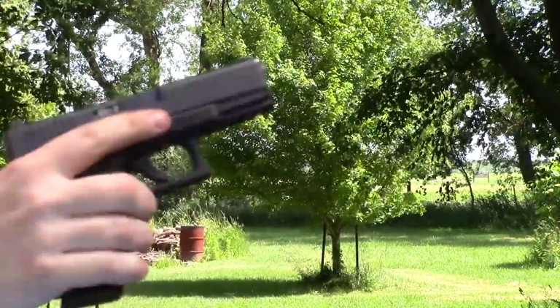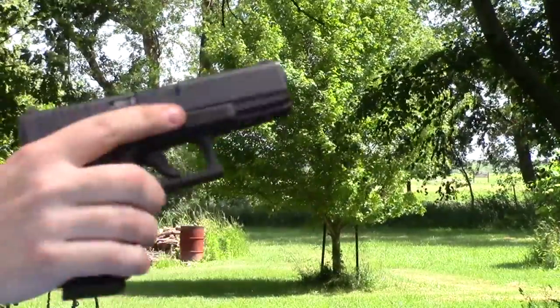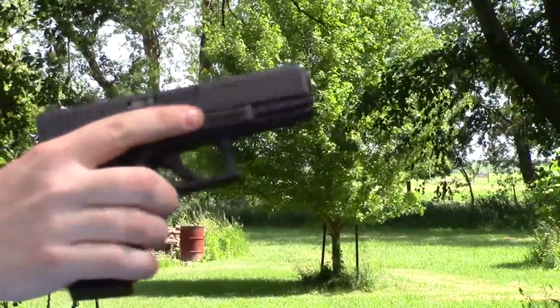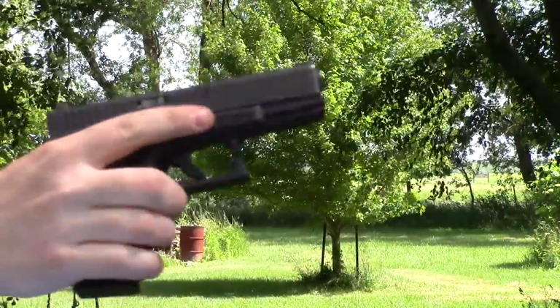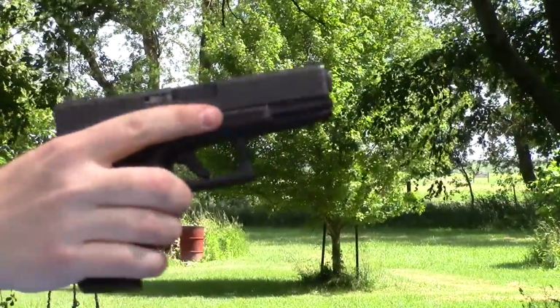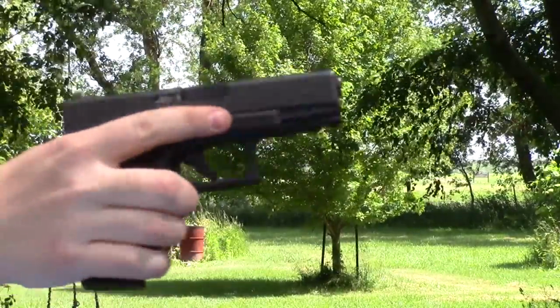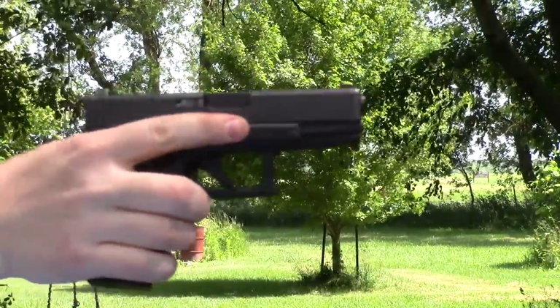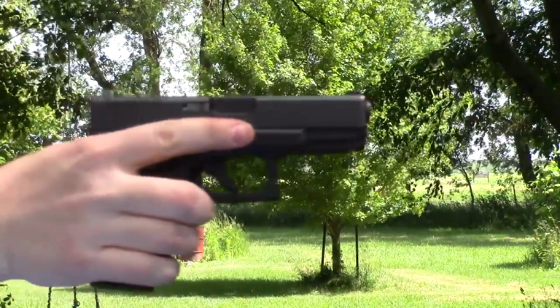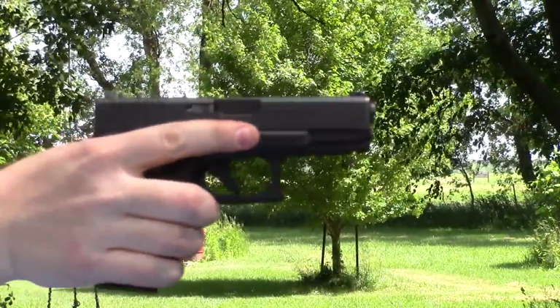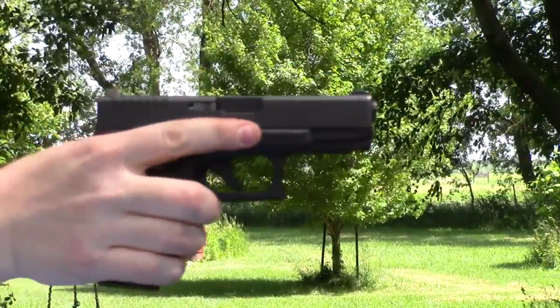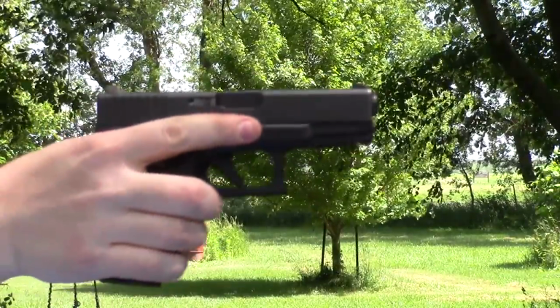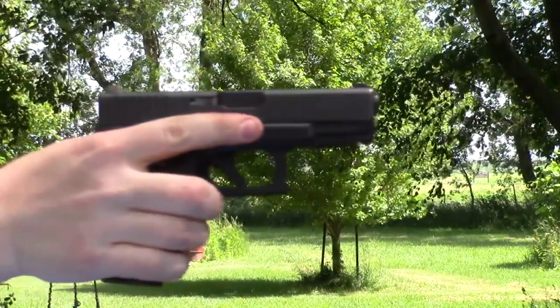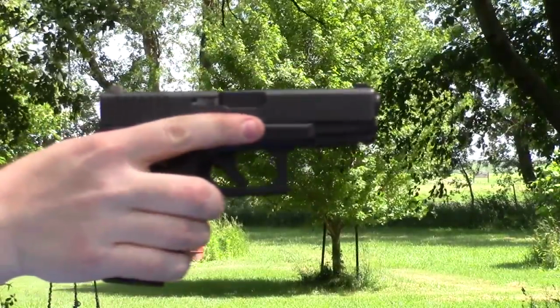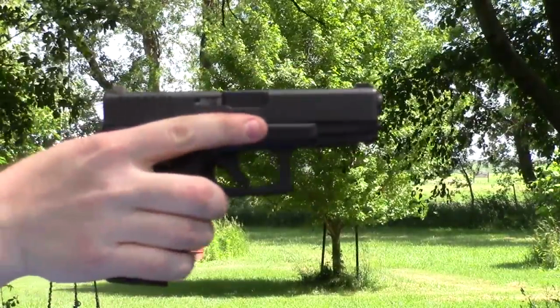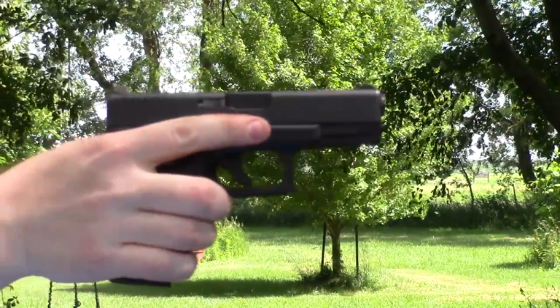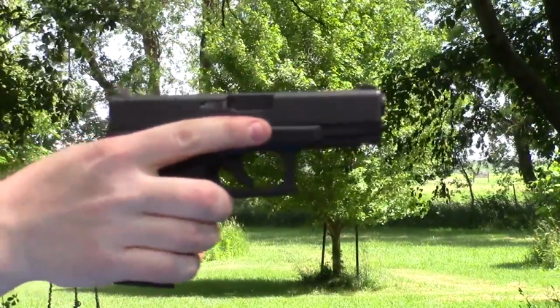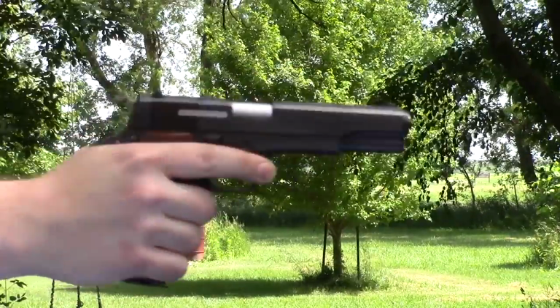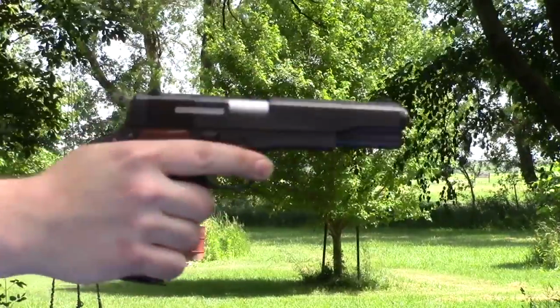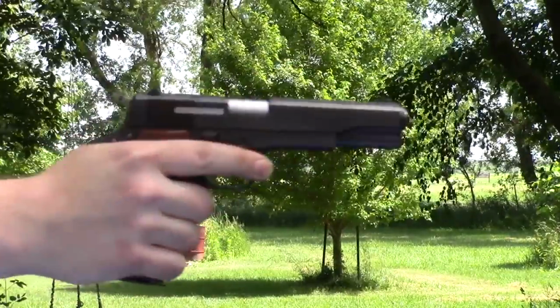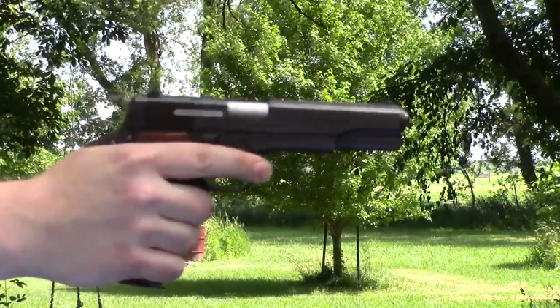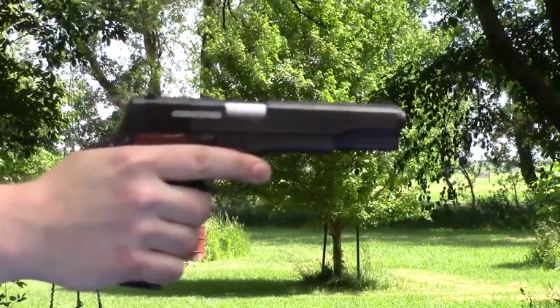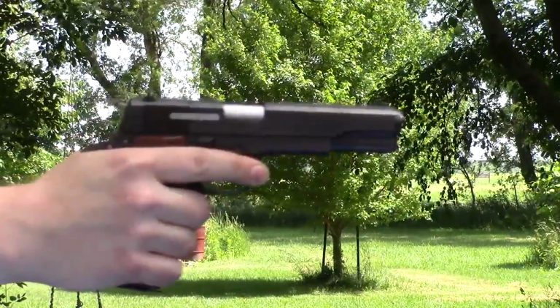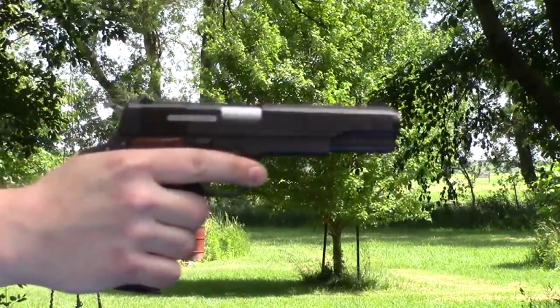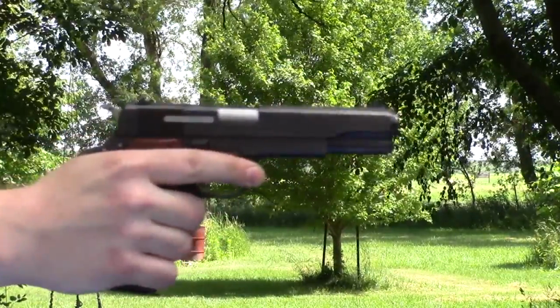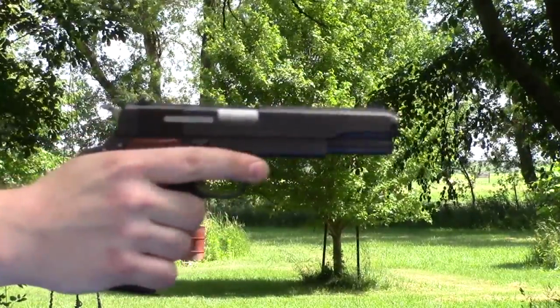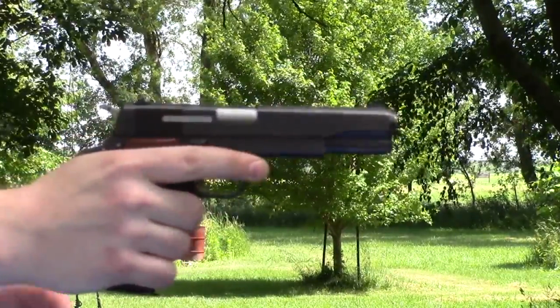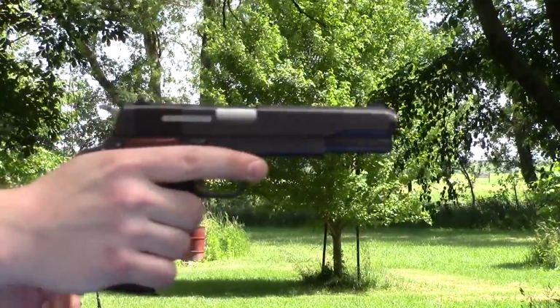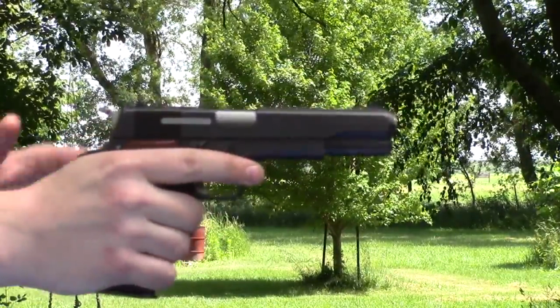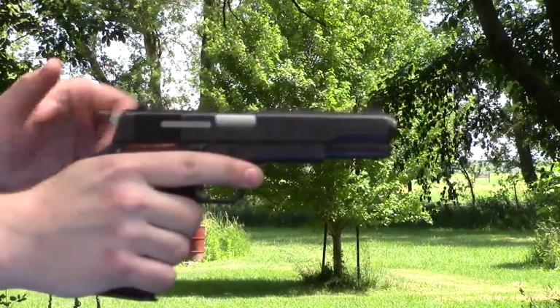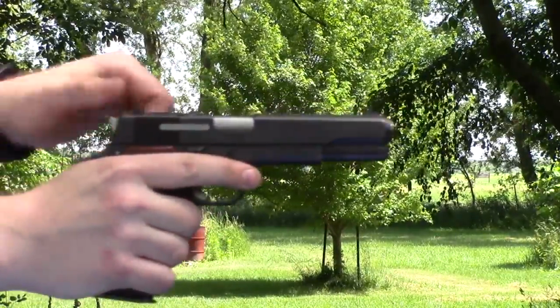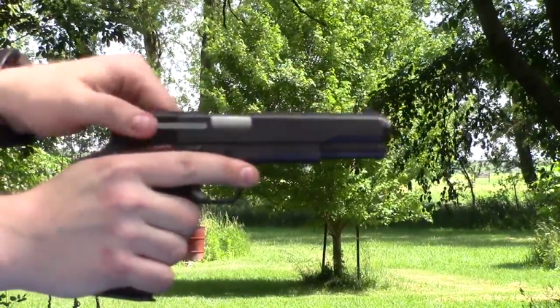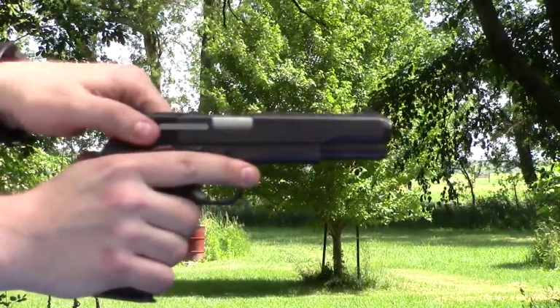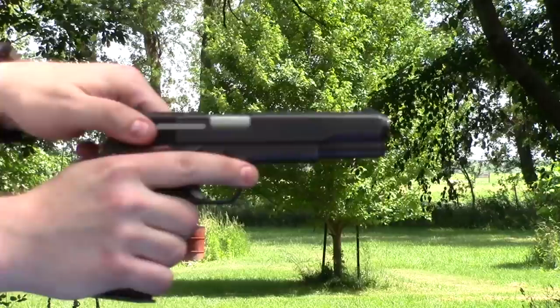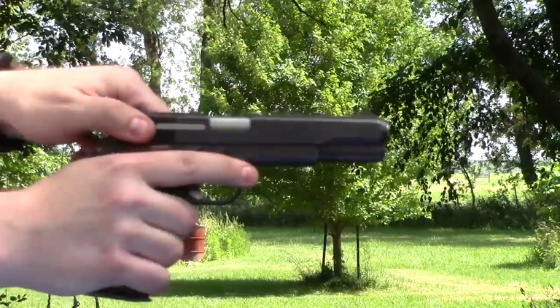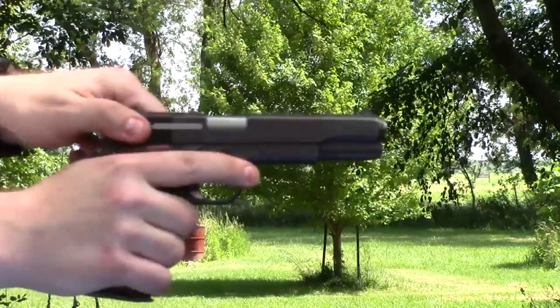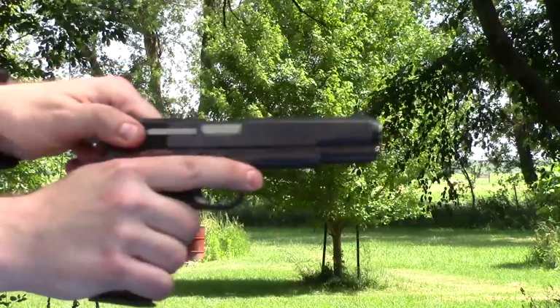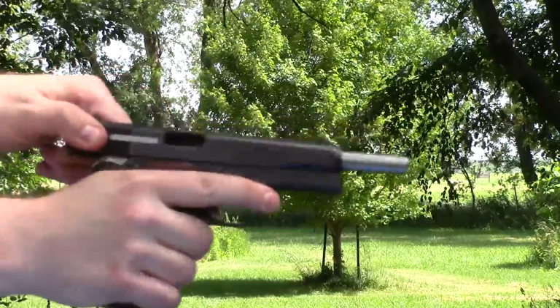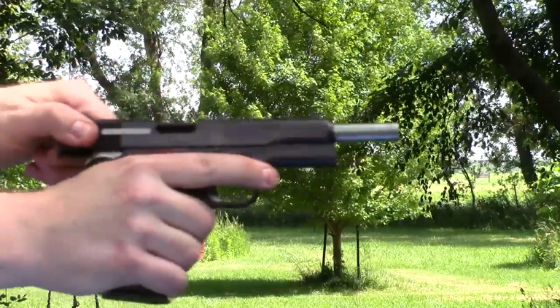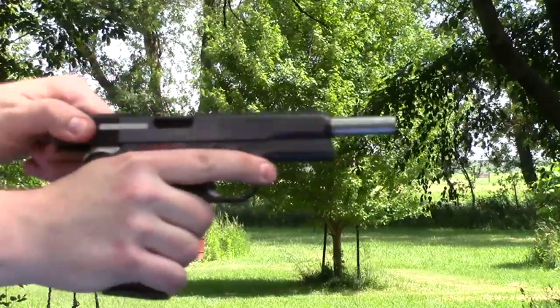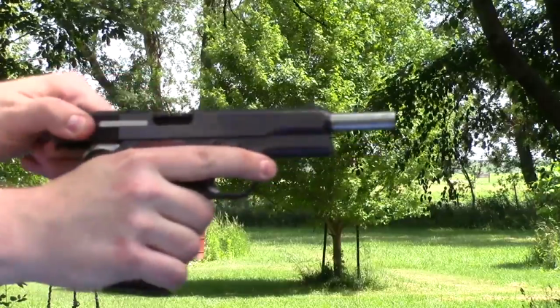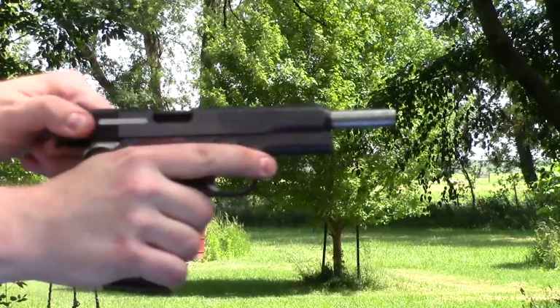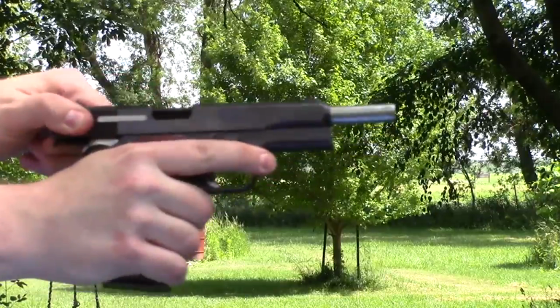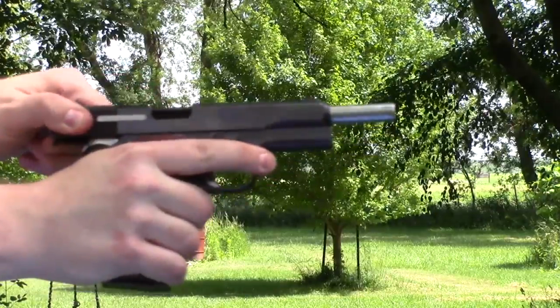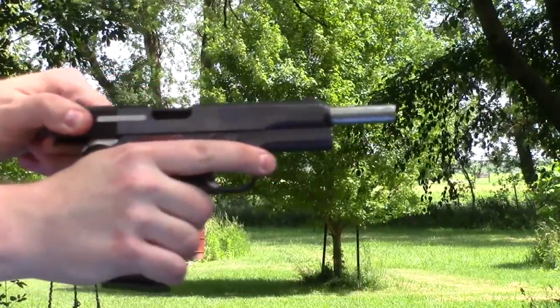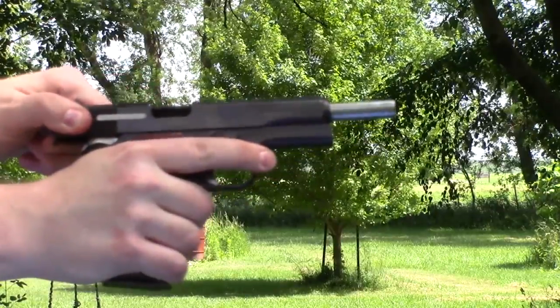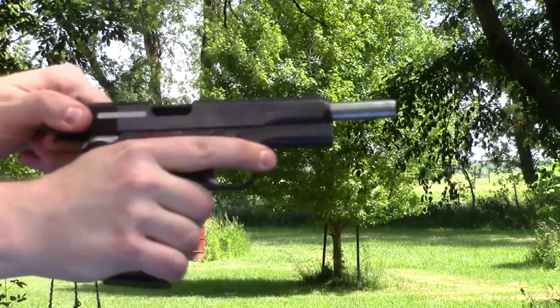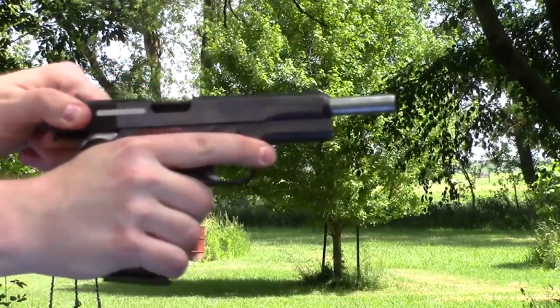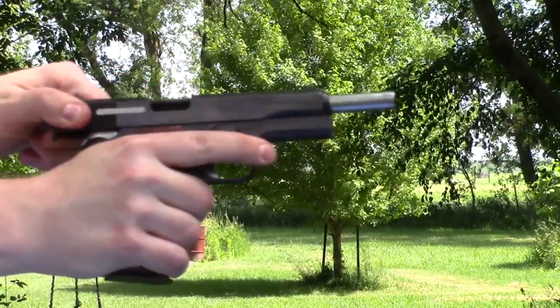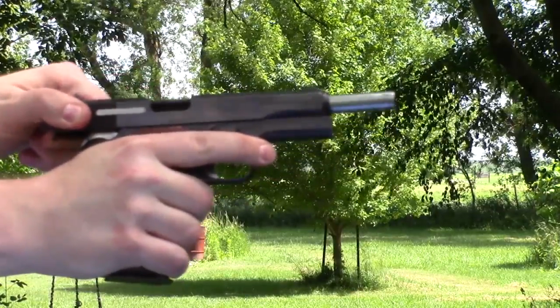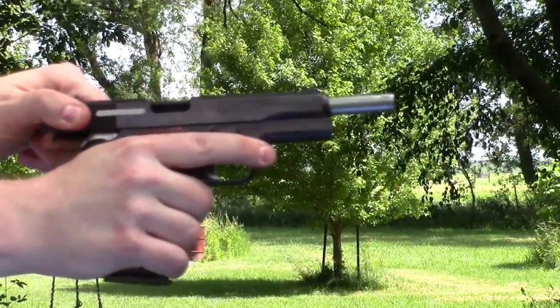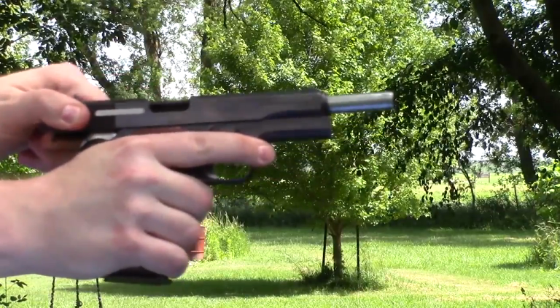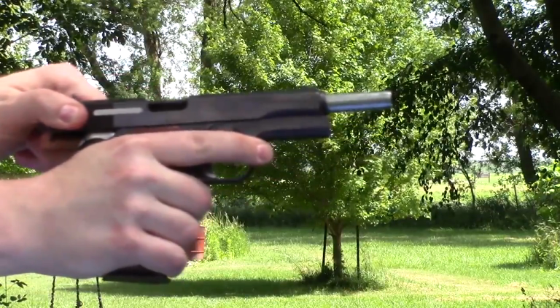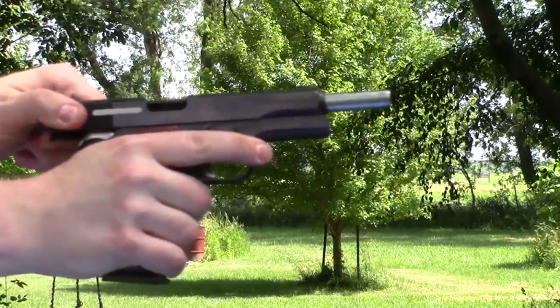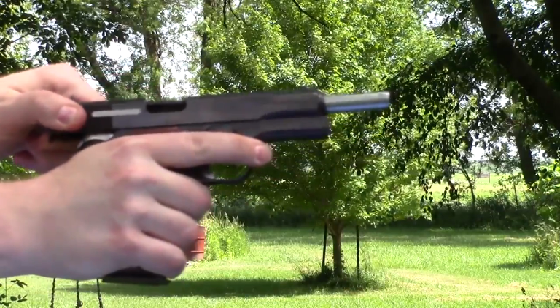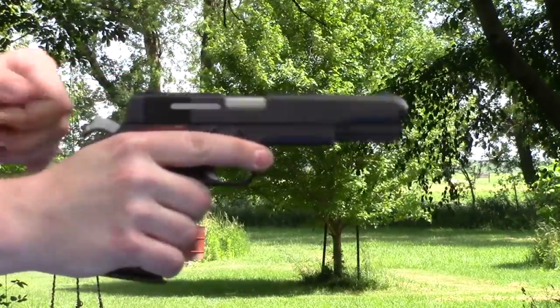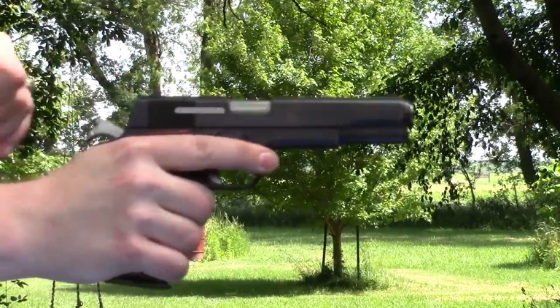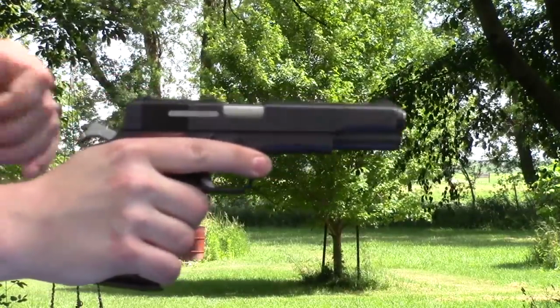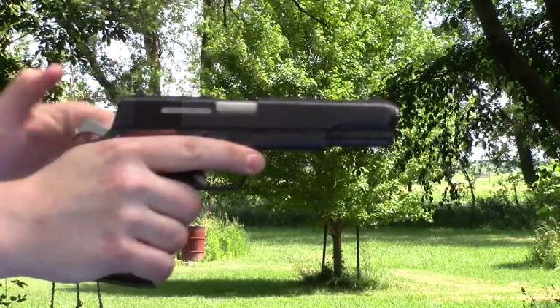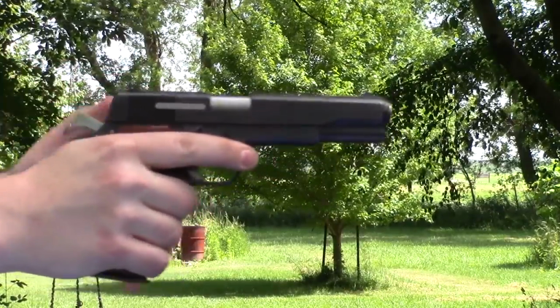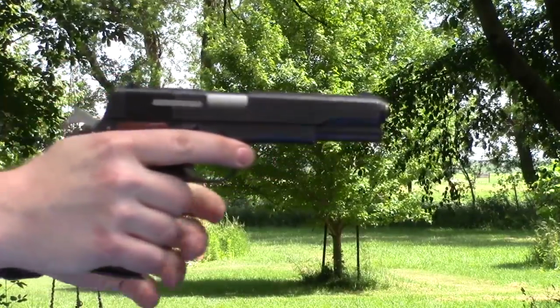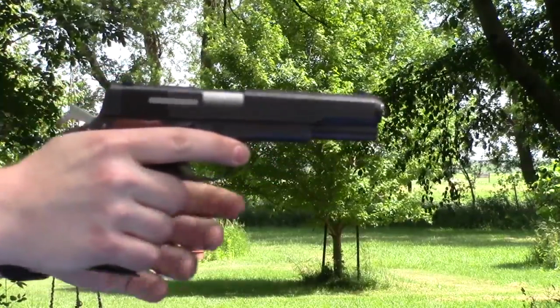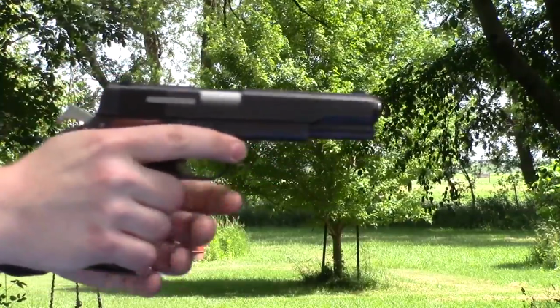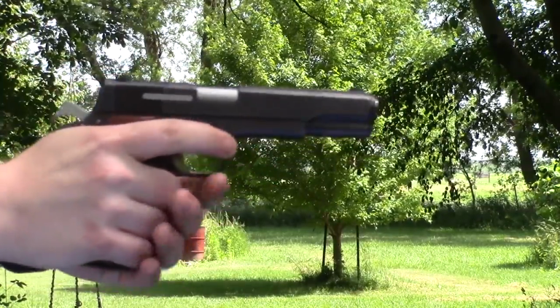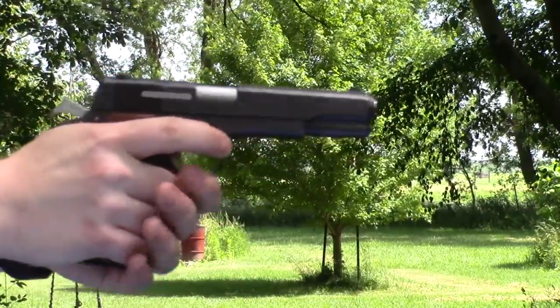The next gun is the Glock 19 with 10 rounds — fed and cycled fine.